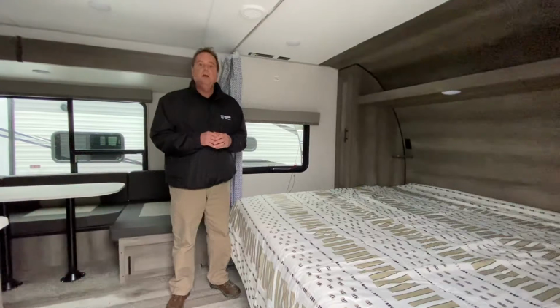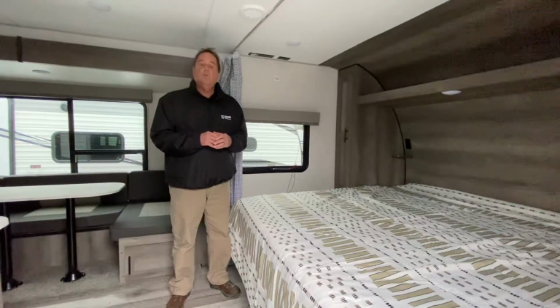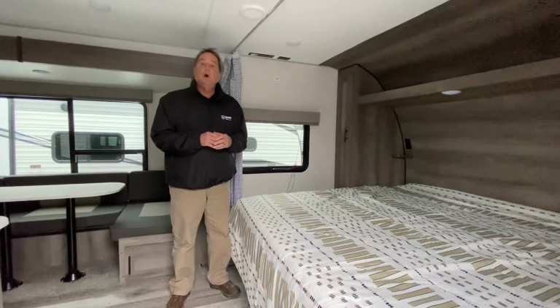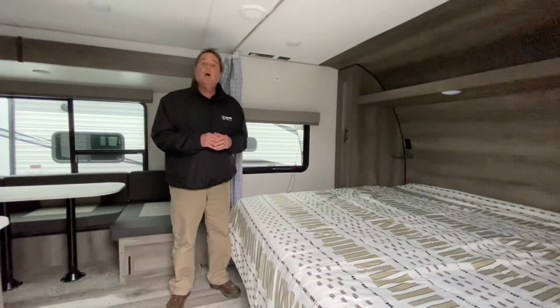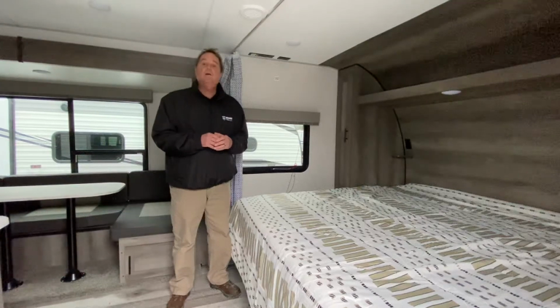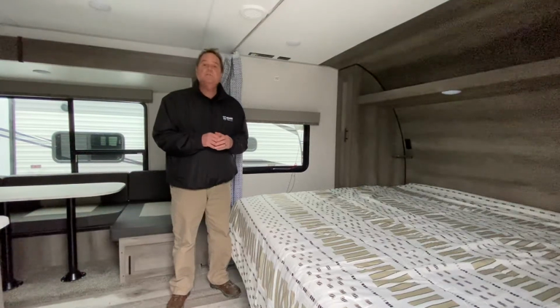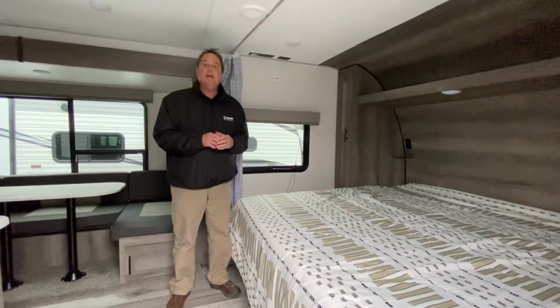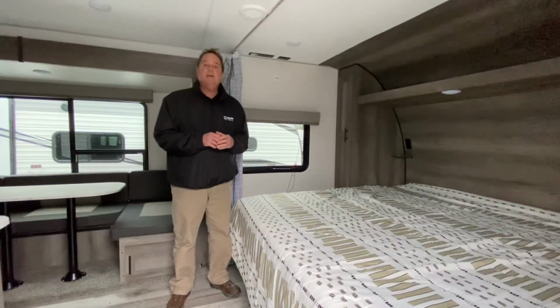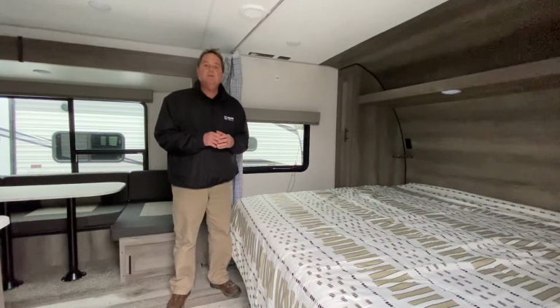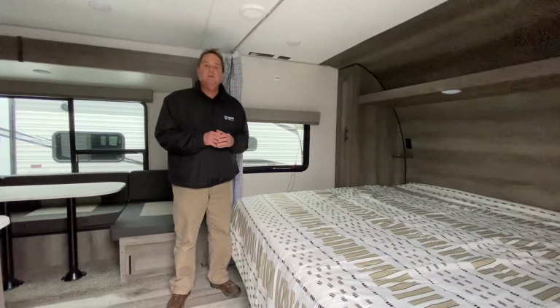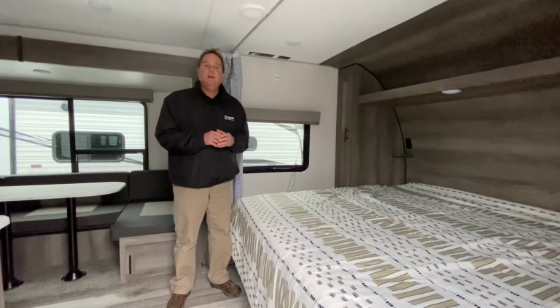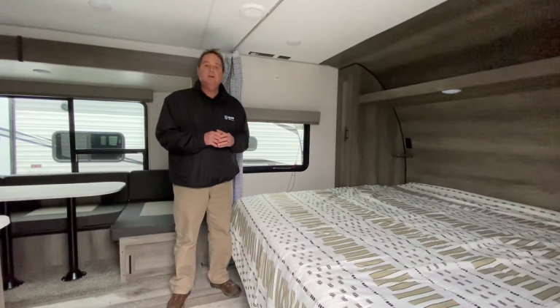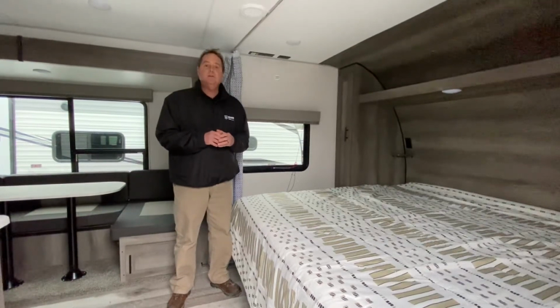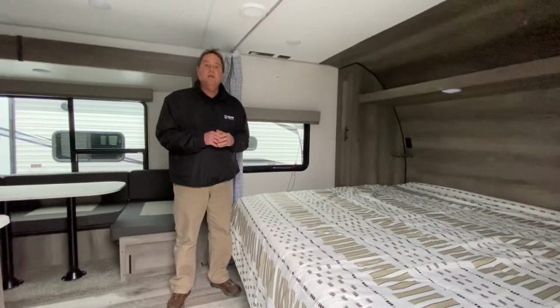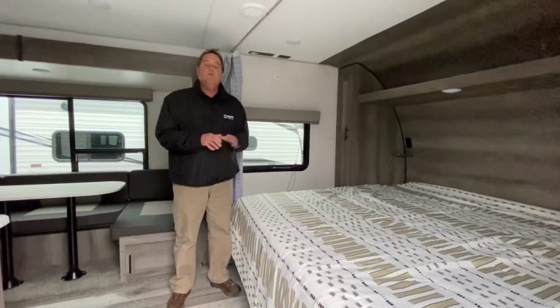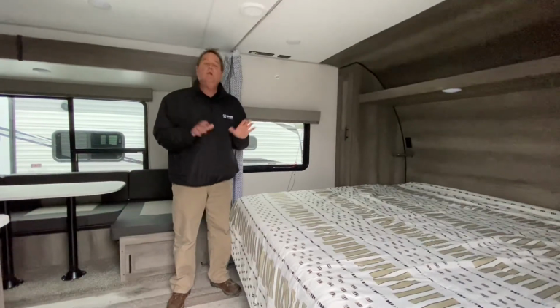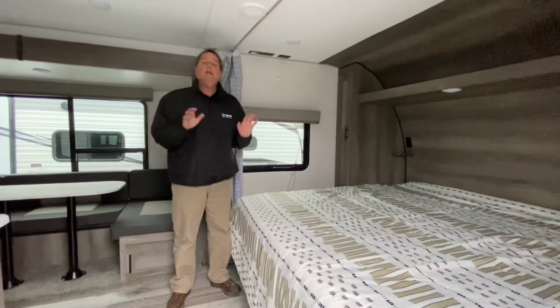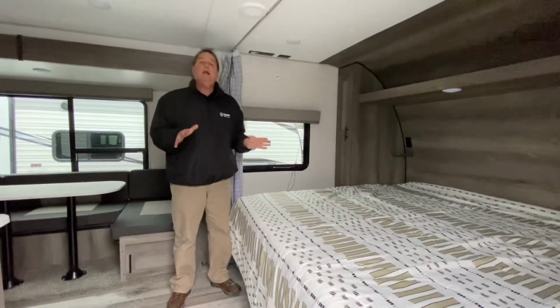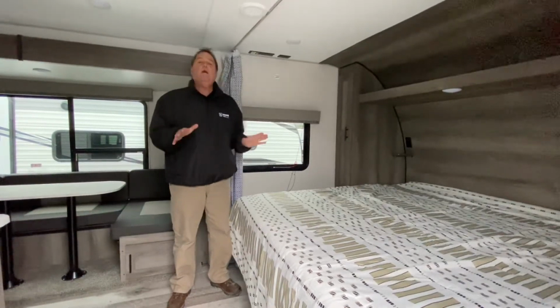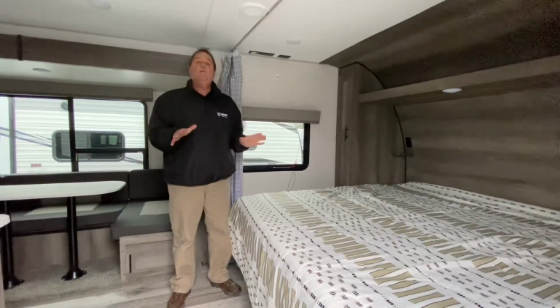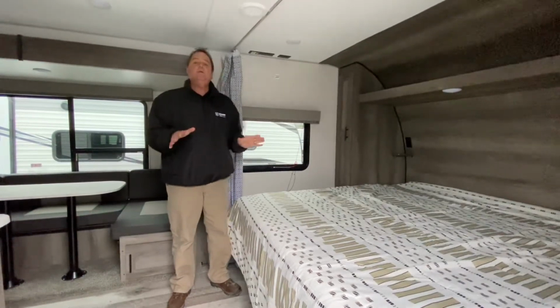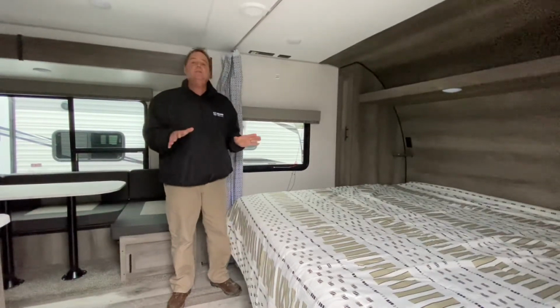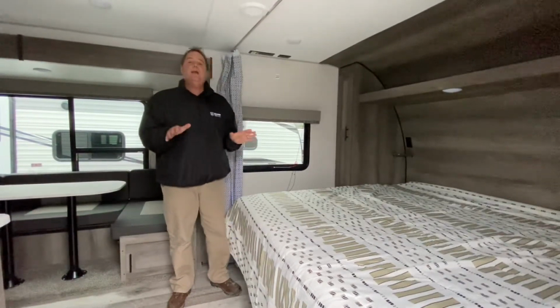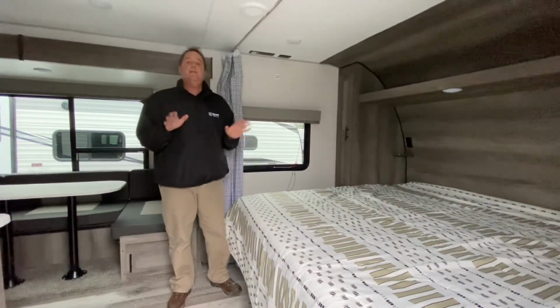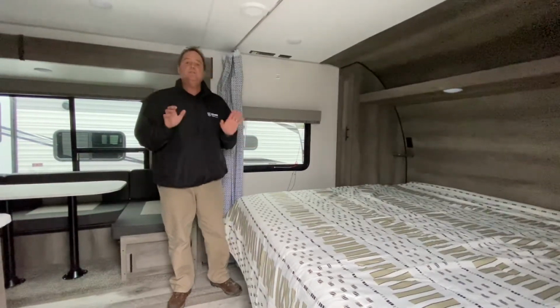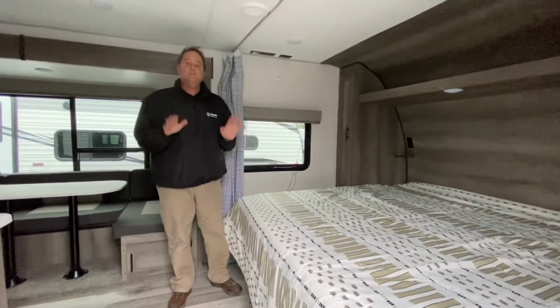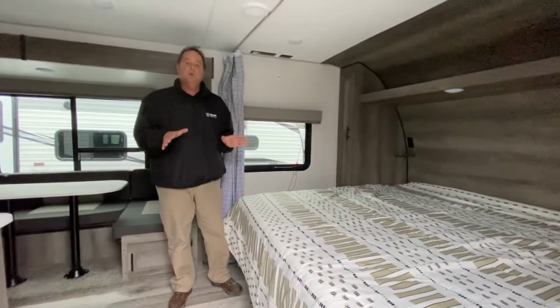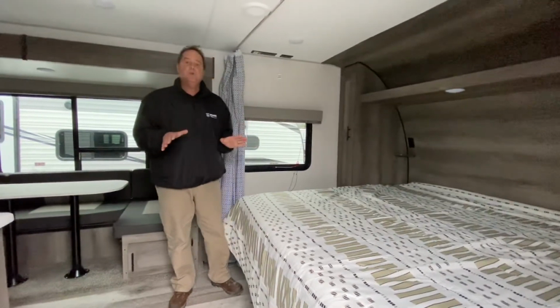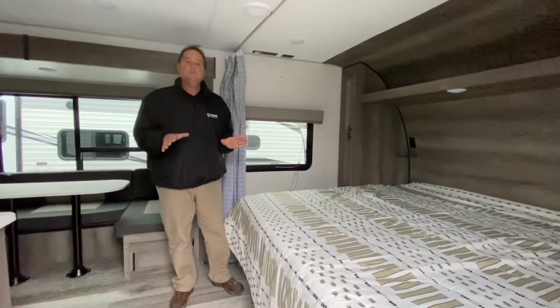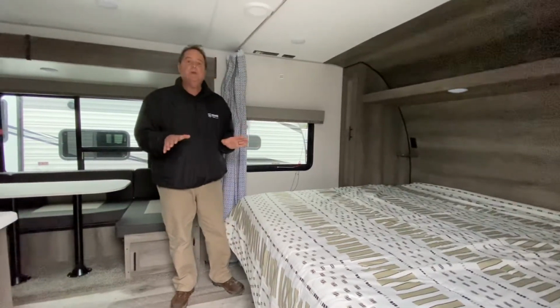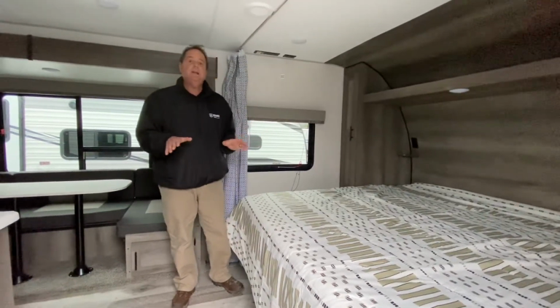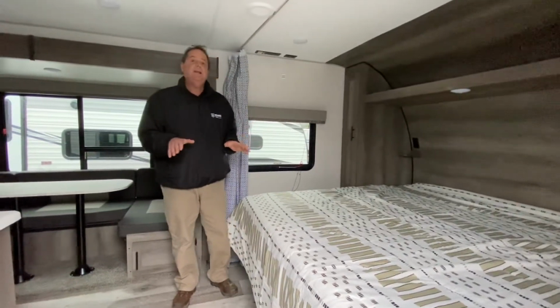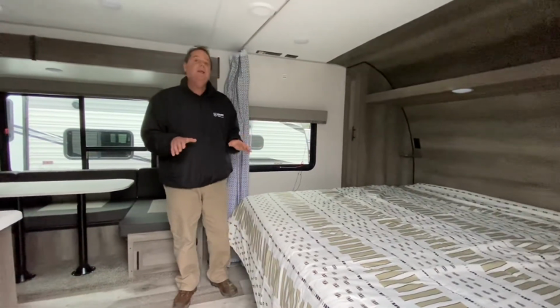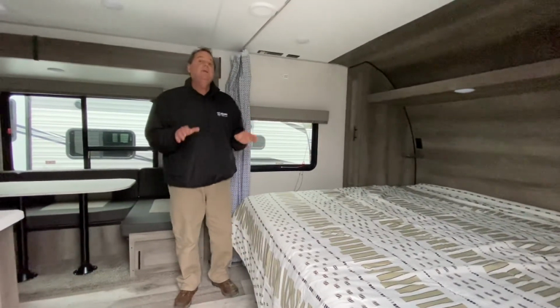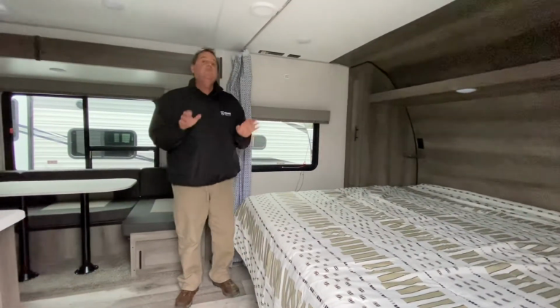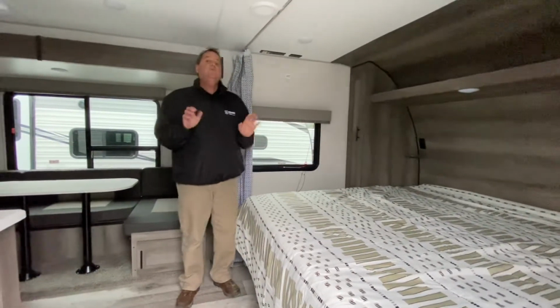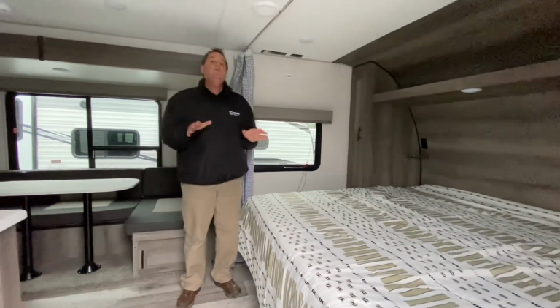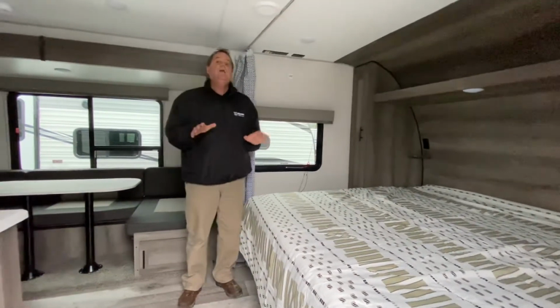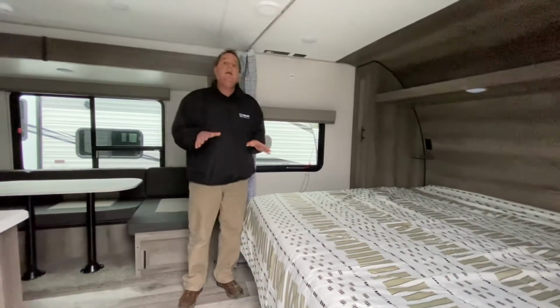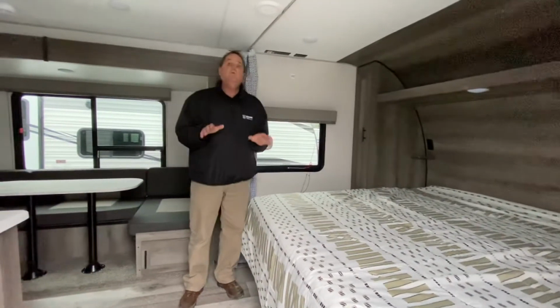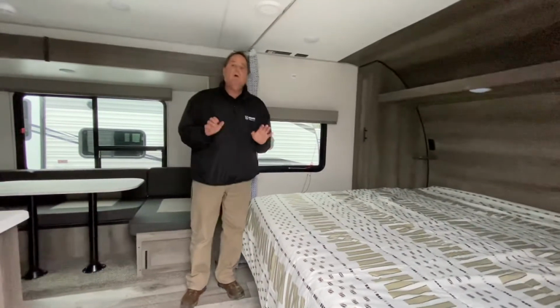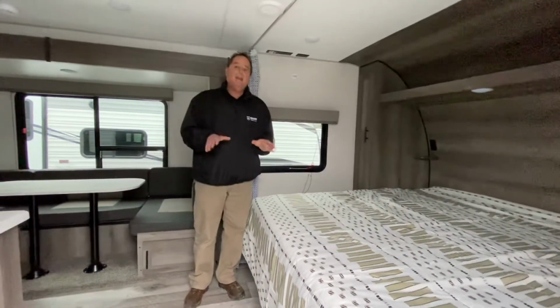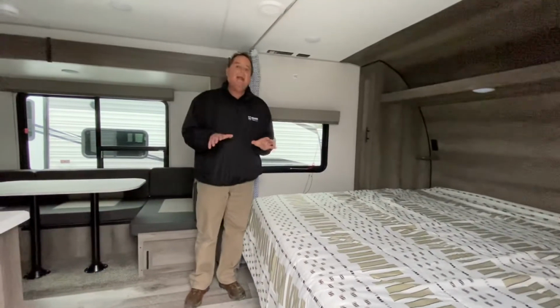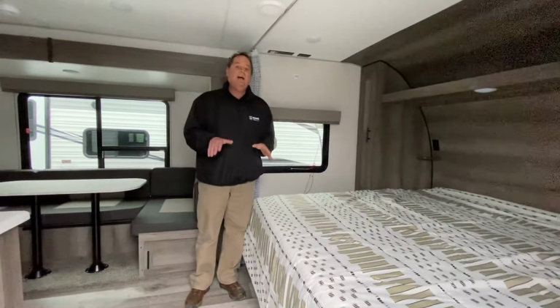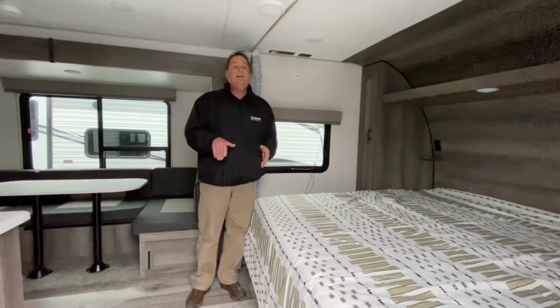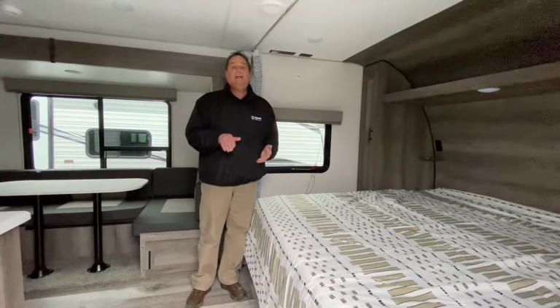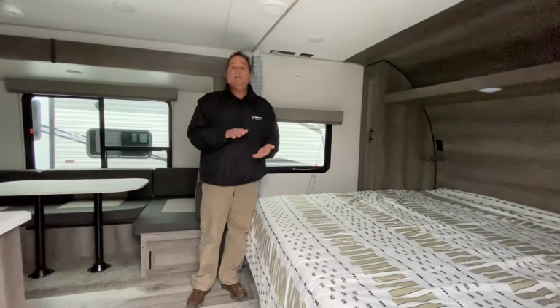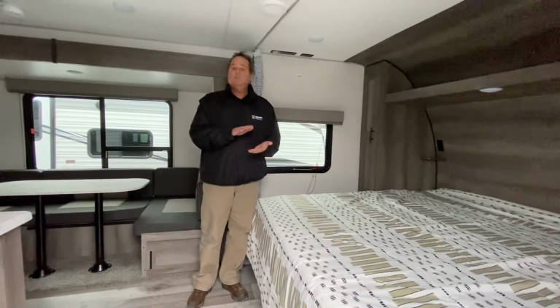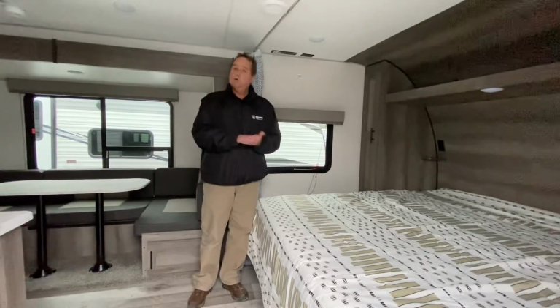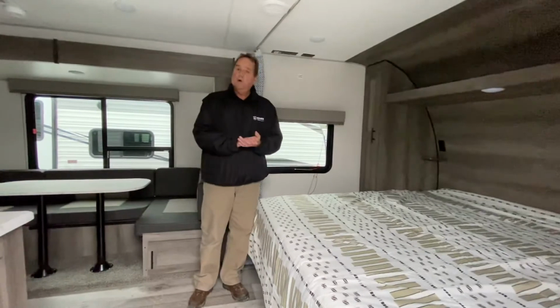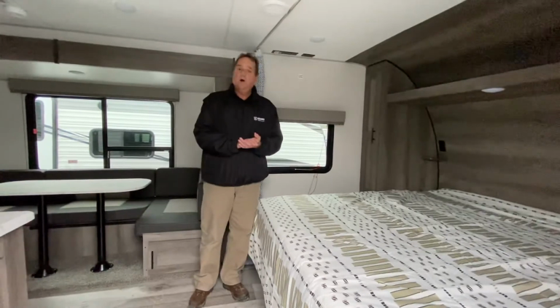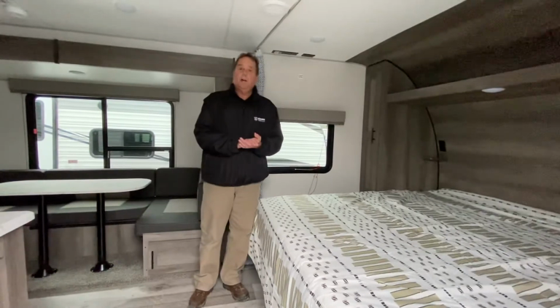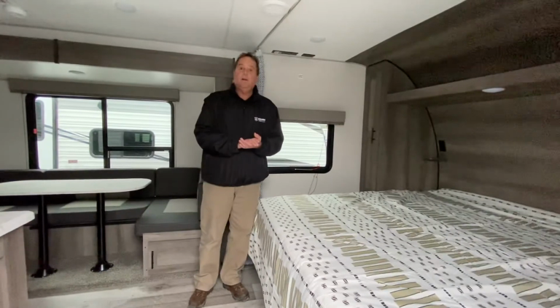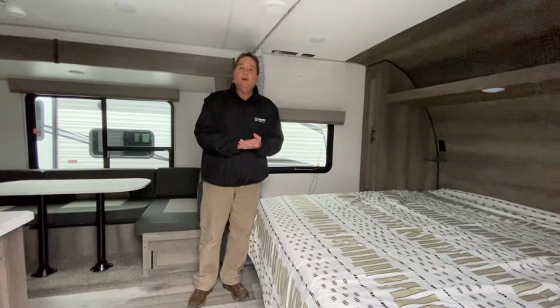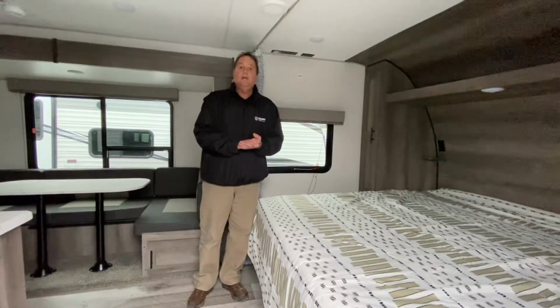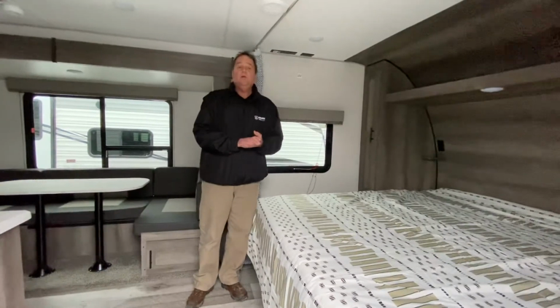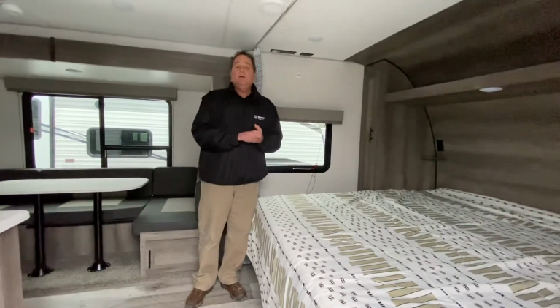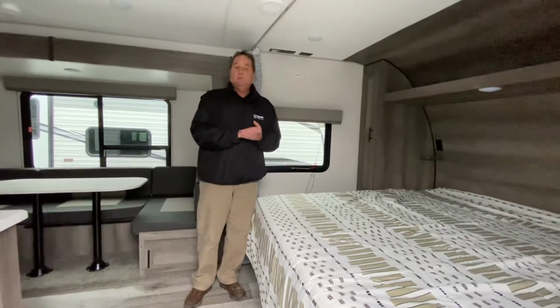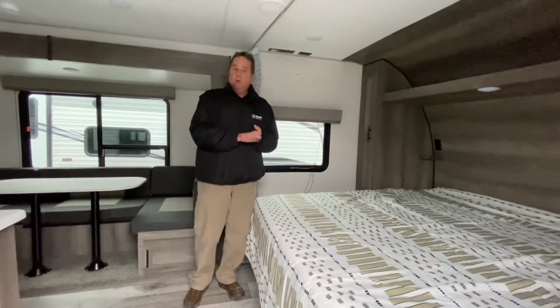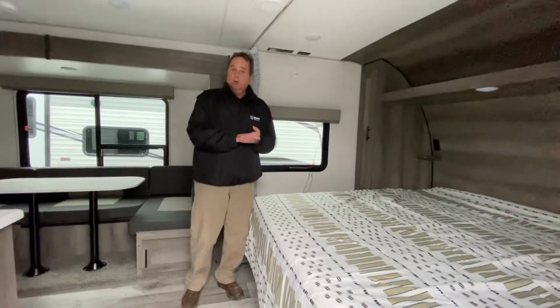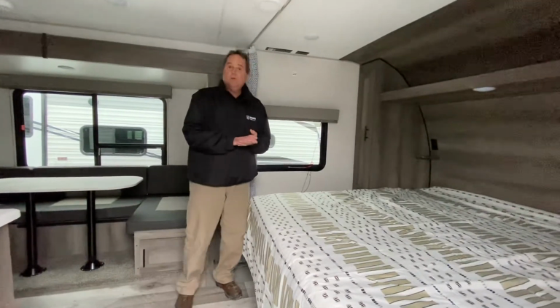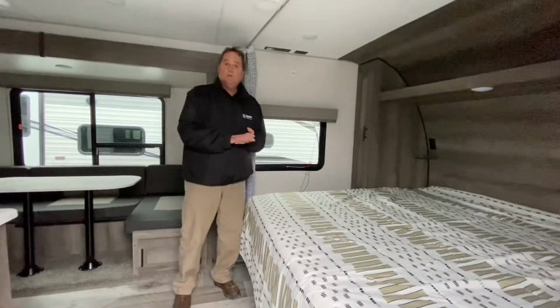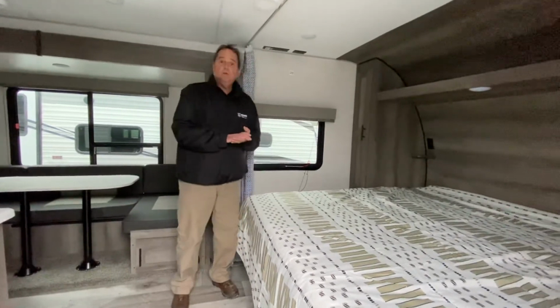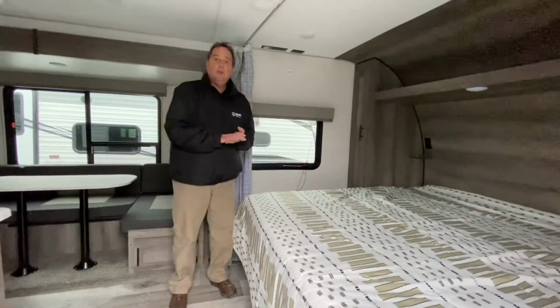Welcome to Niagara Trailers. Right now we're inside the Sportsman 291 LE Toy Hauler, having a good look through here.